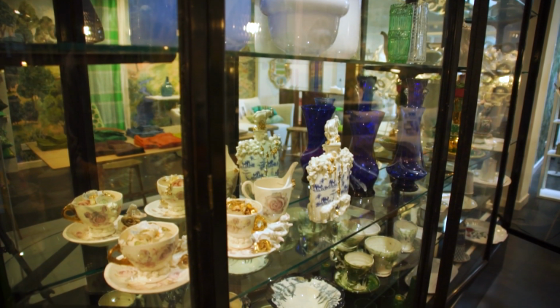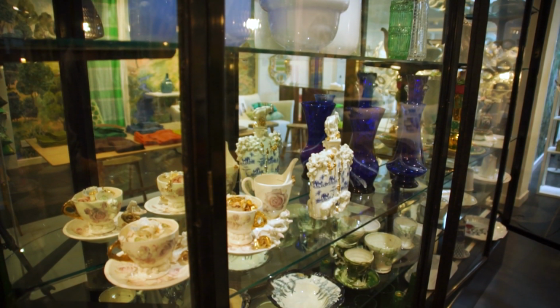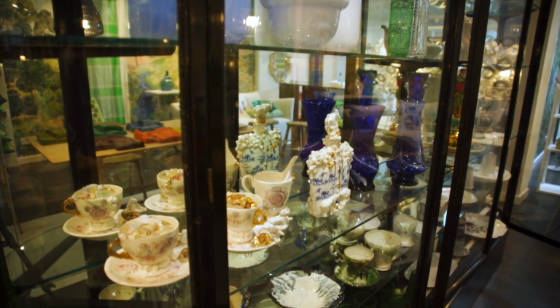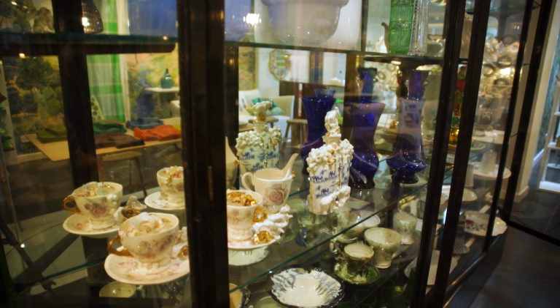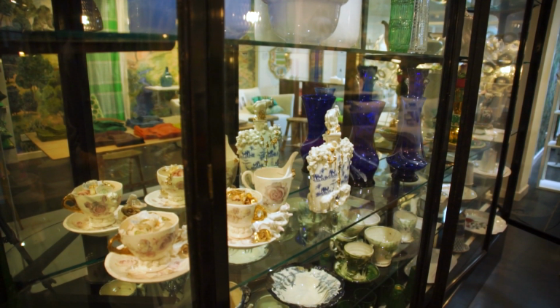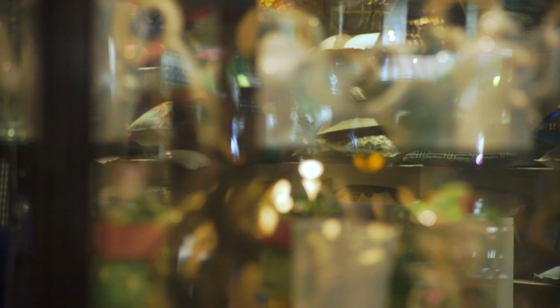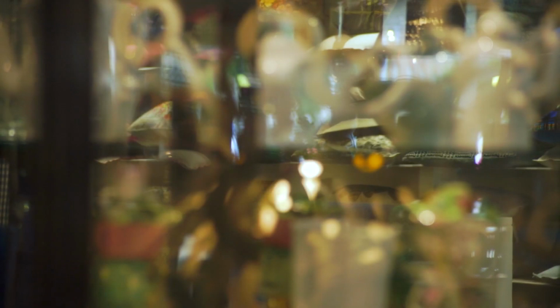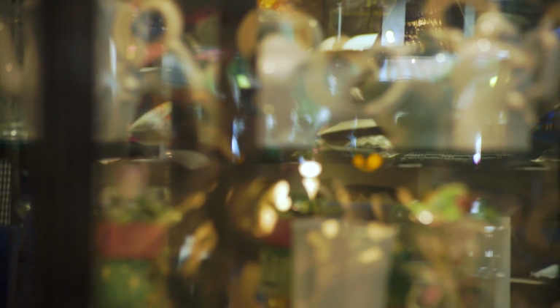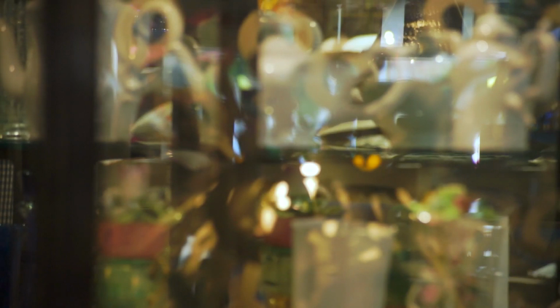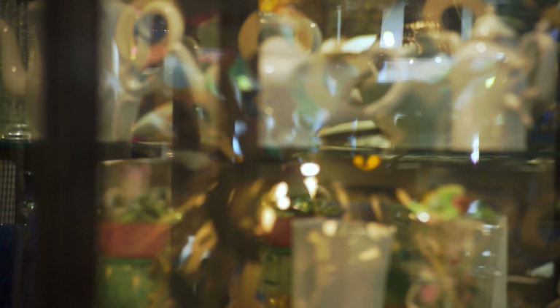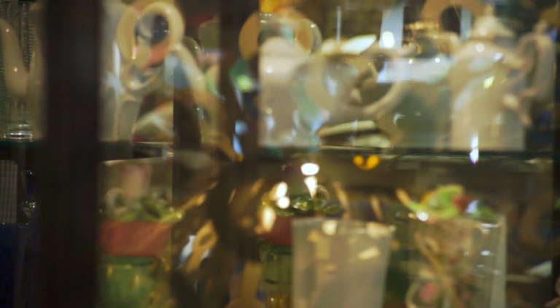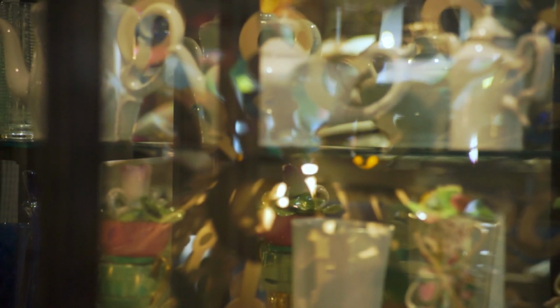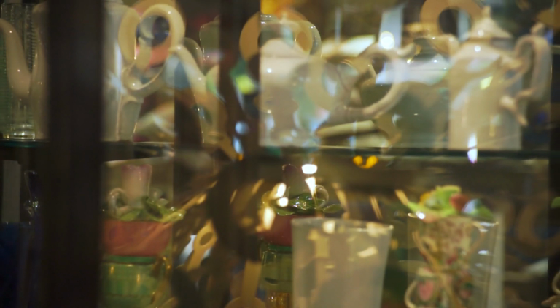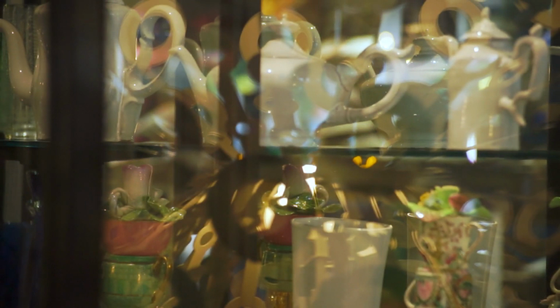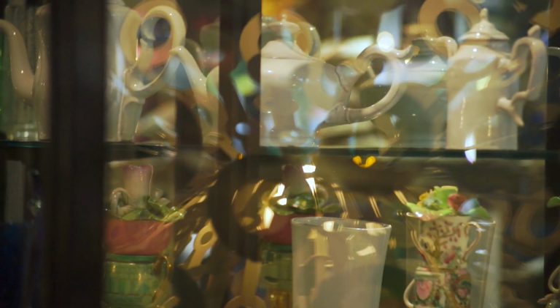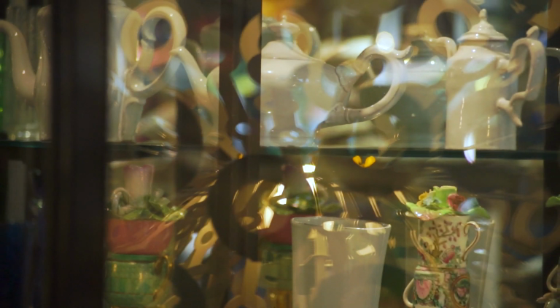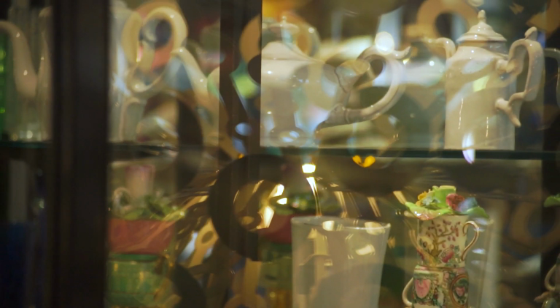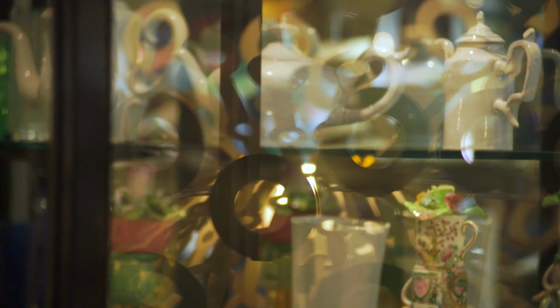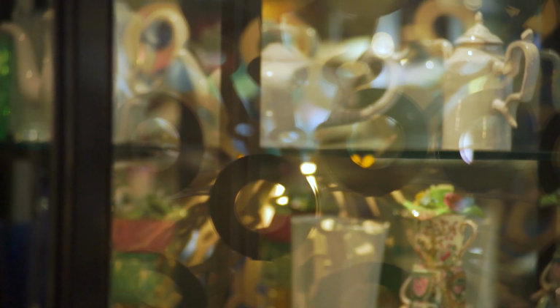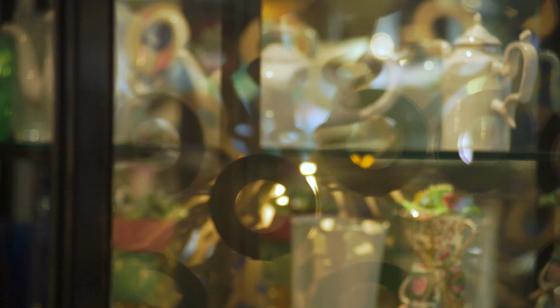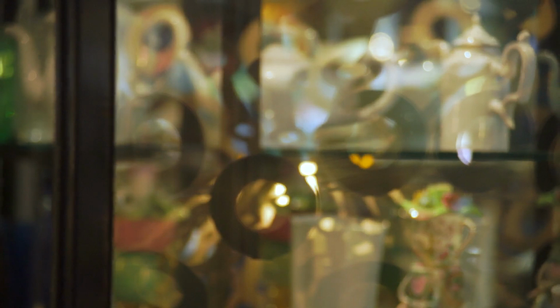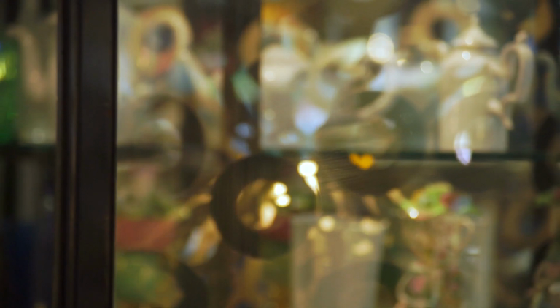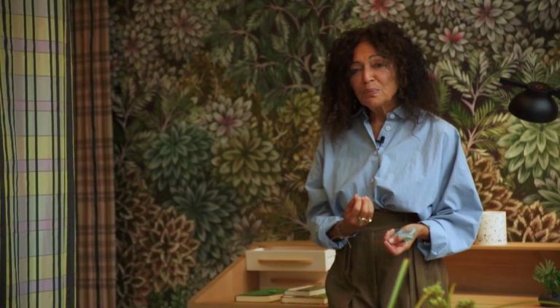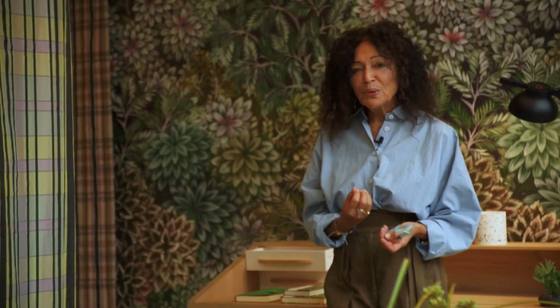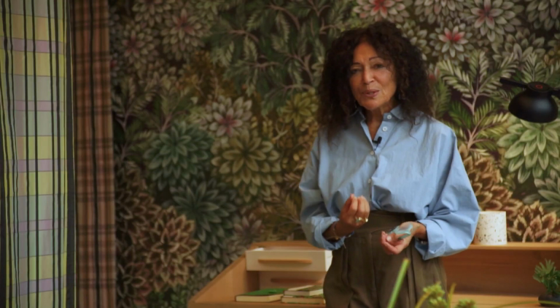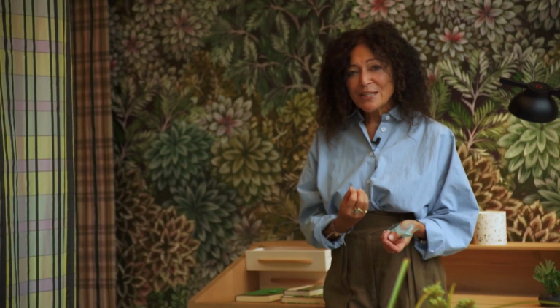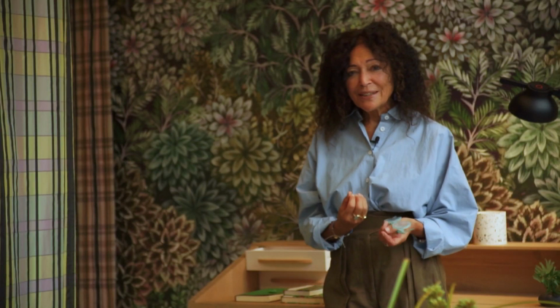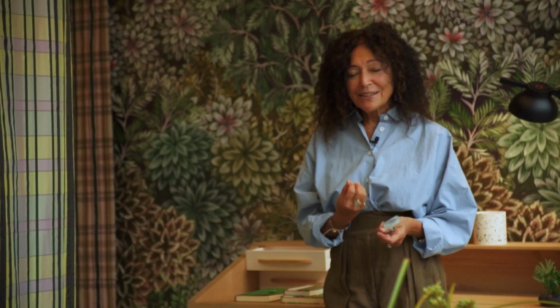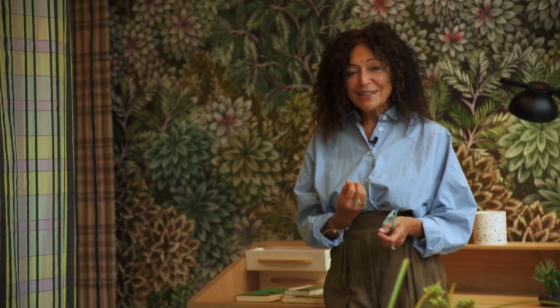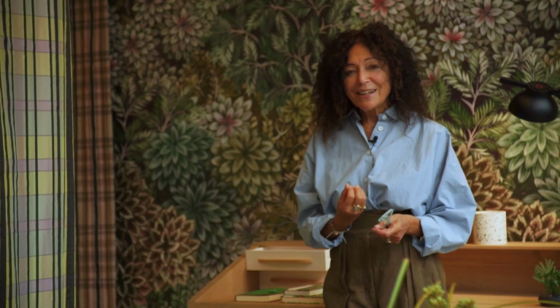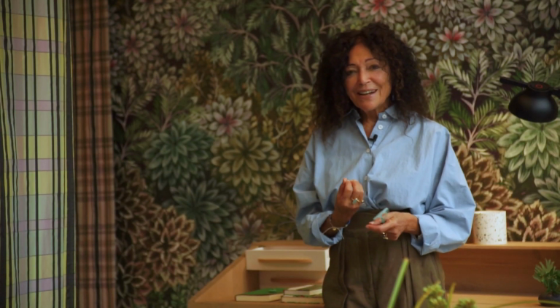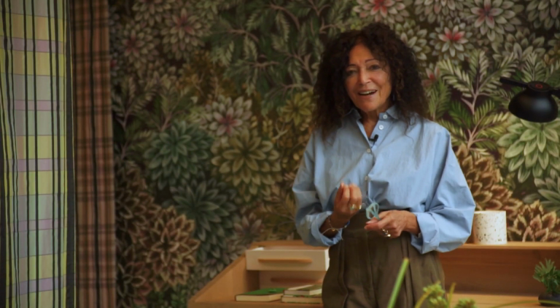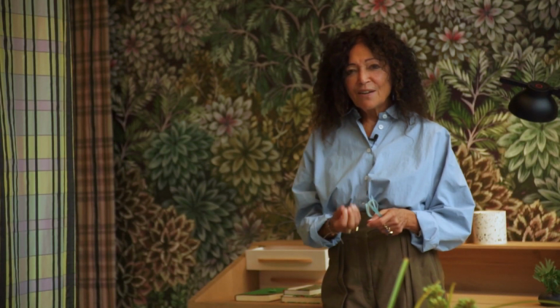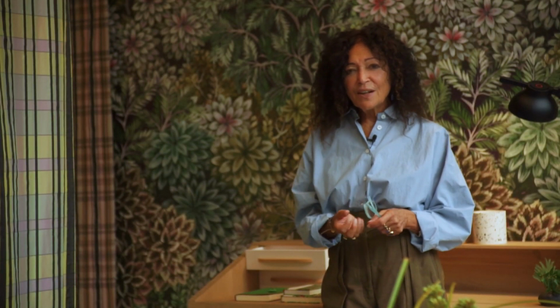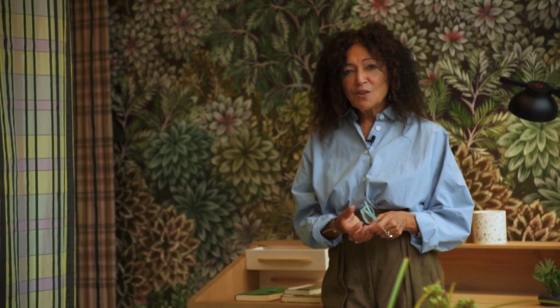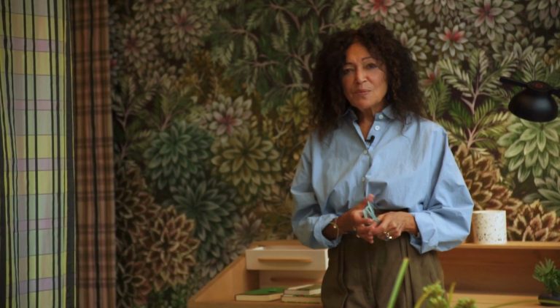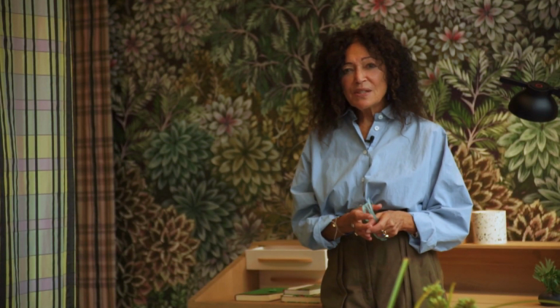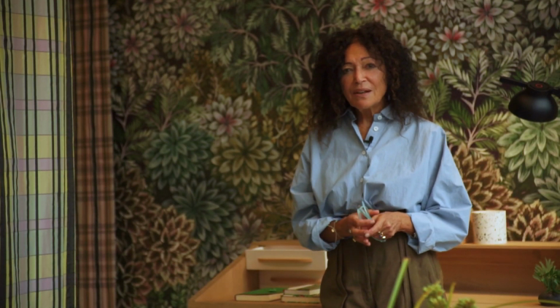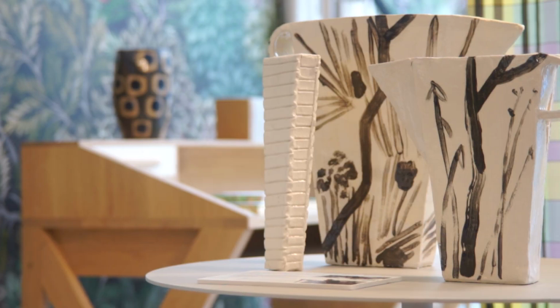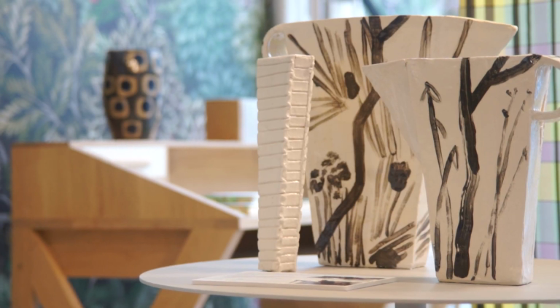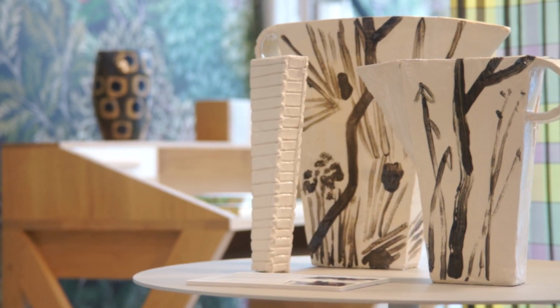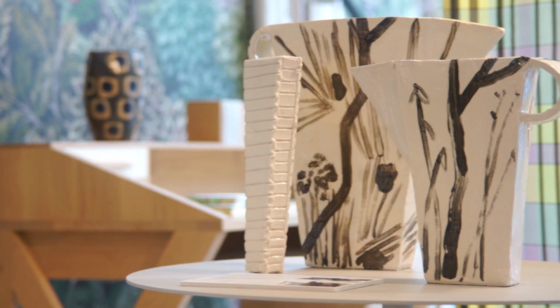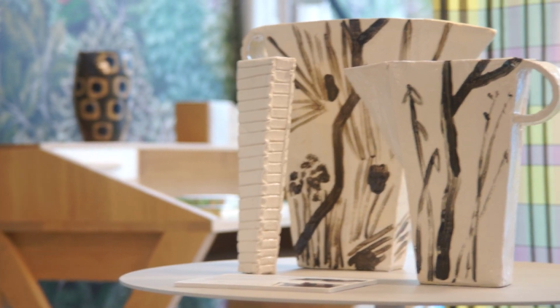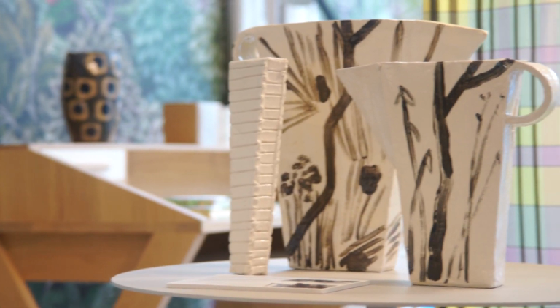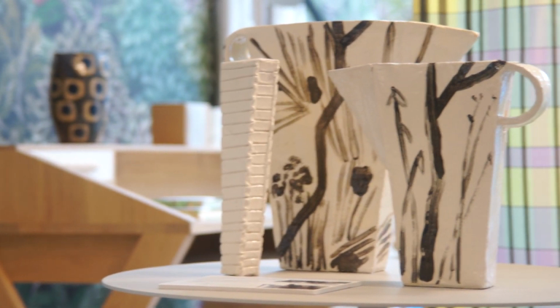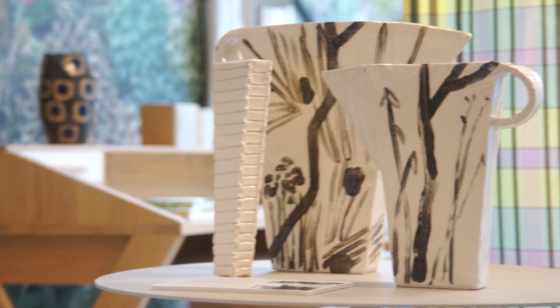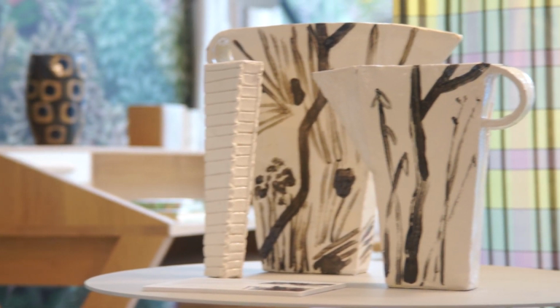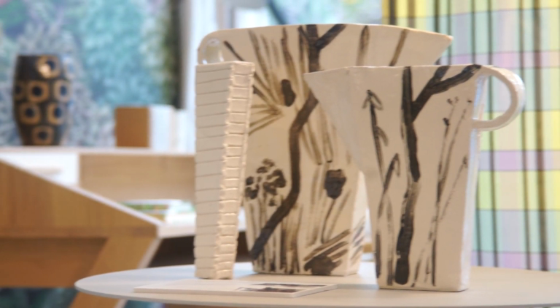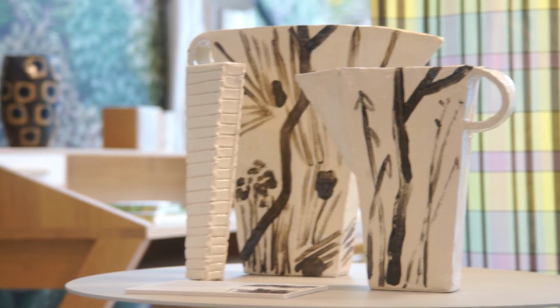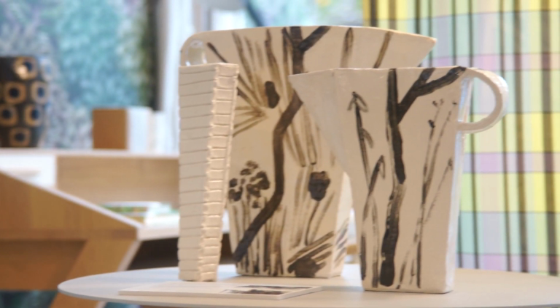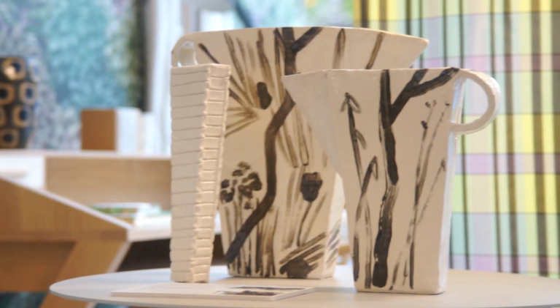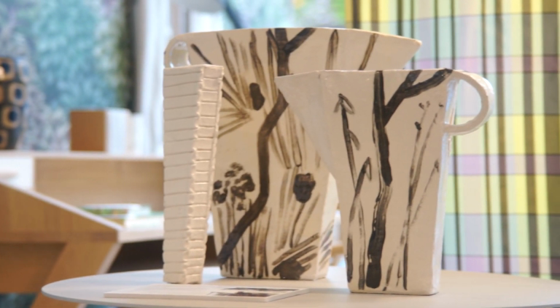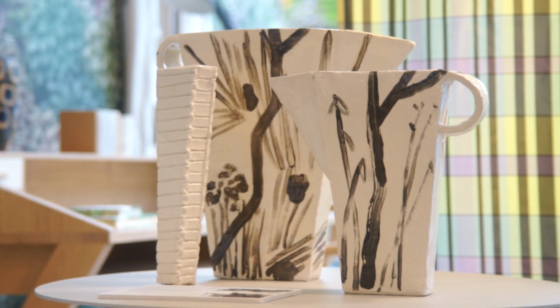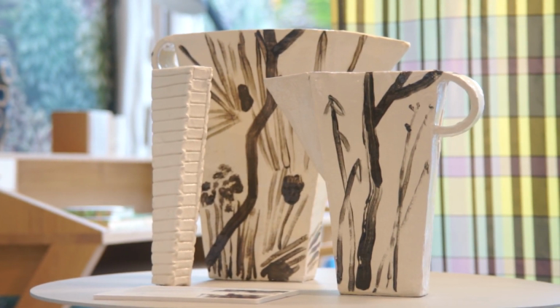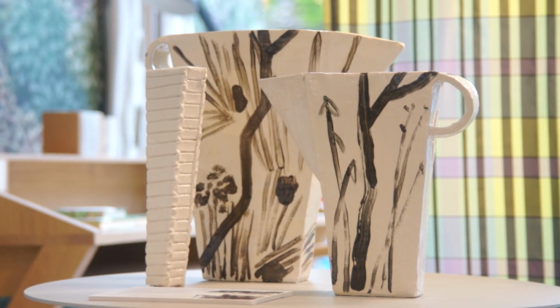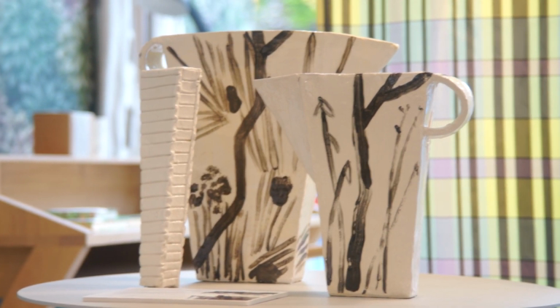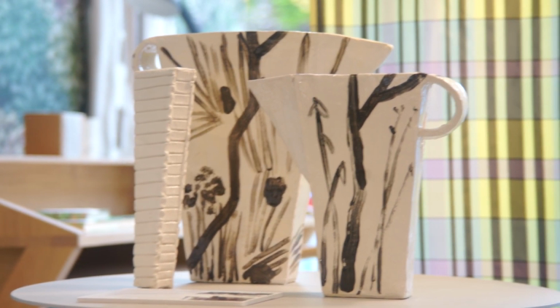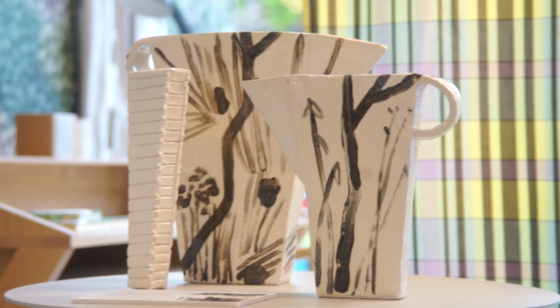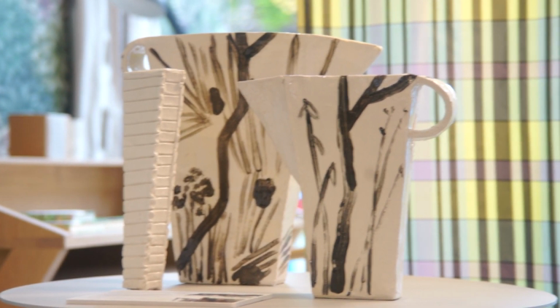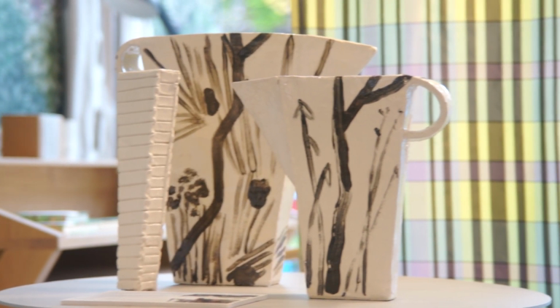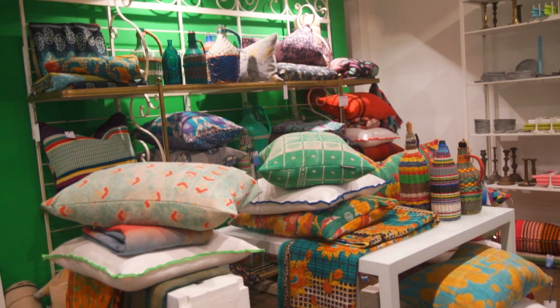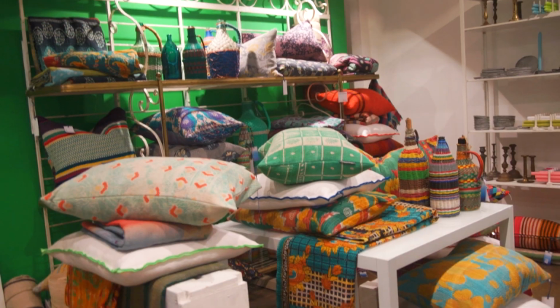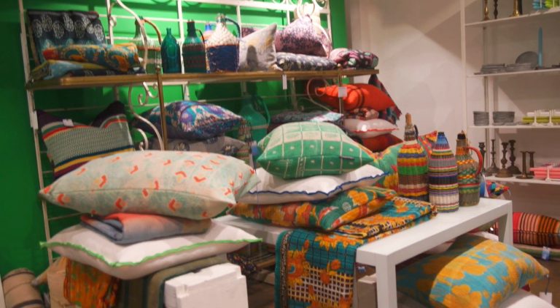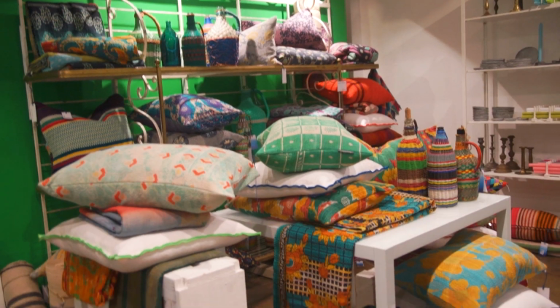Now we're realising how important our homes are. Every detail is really important.